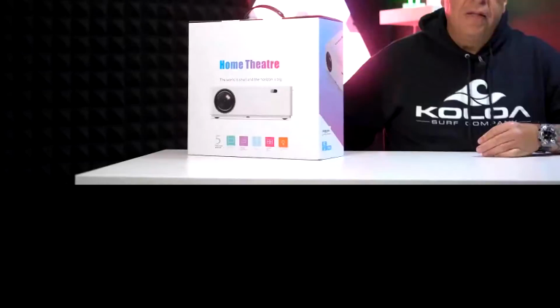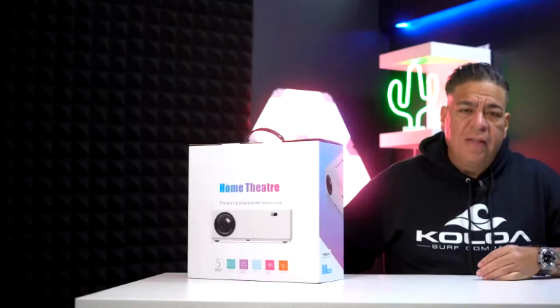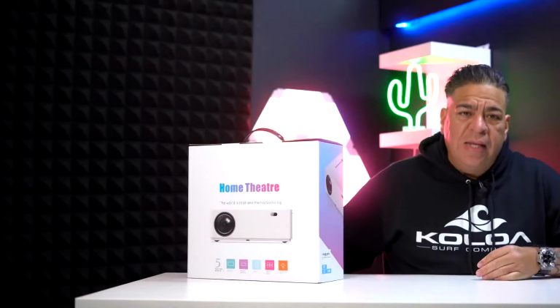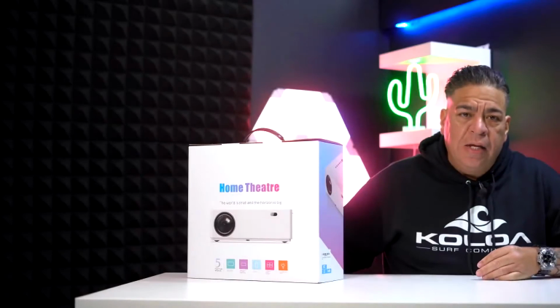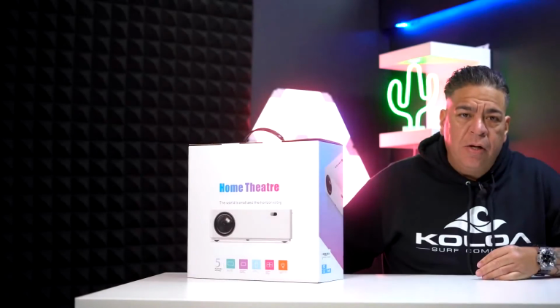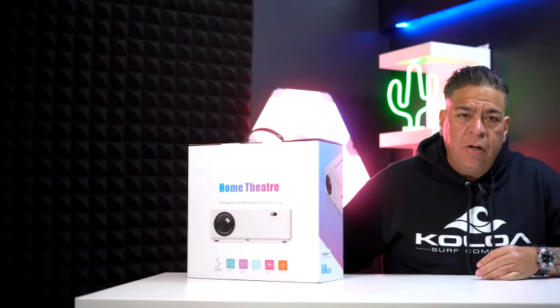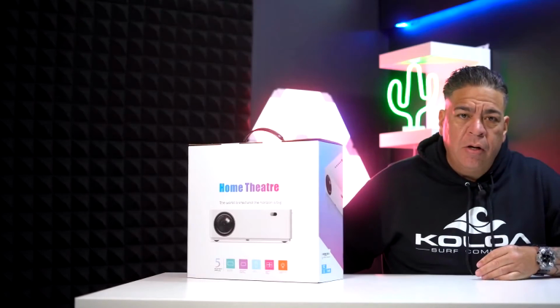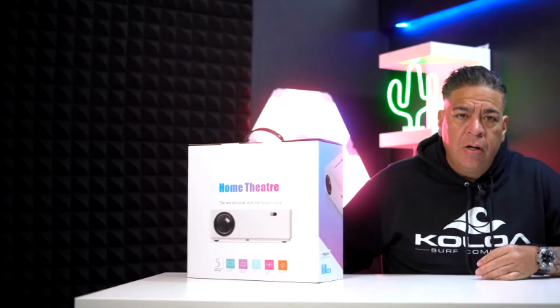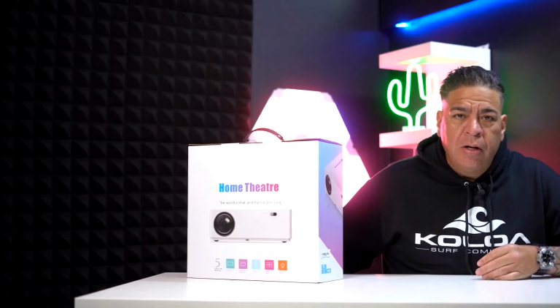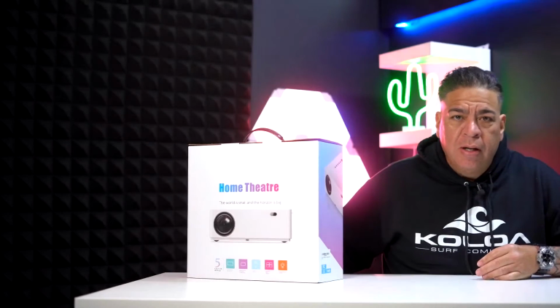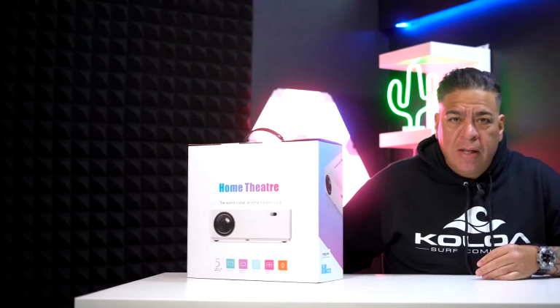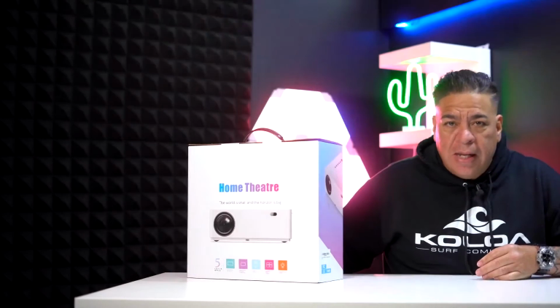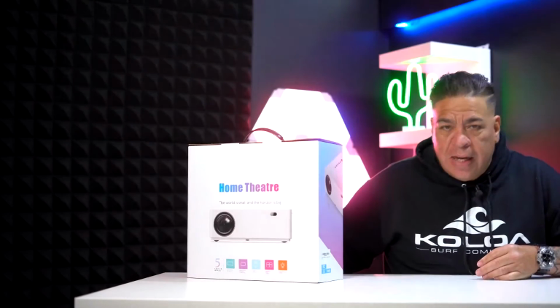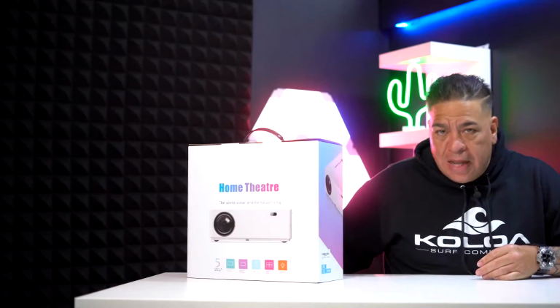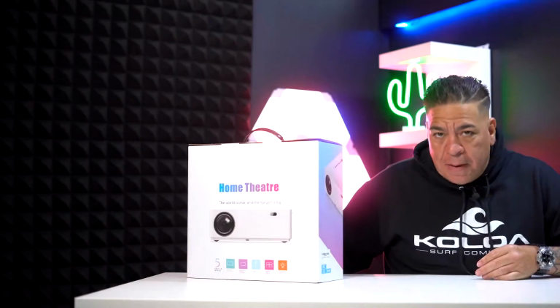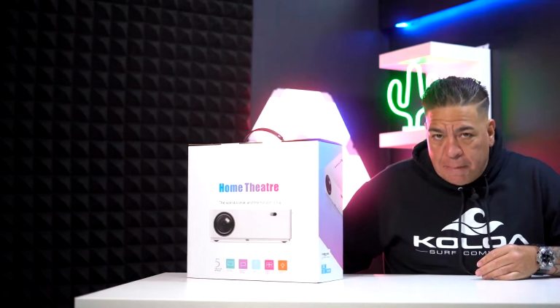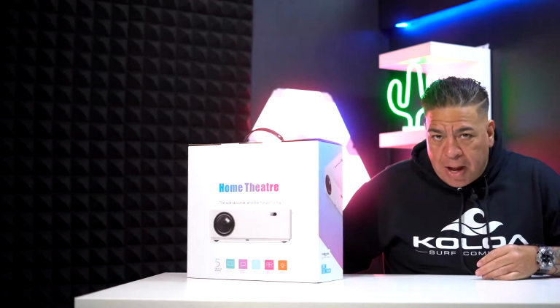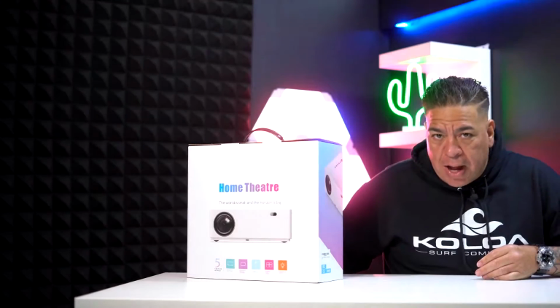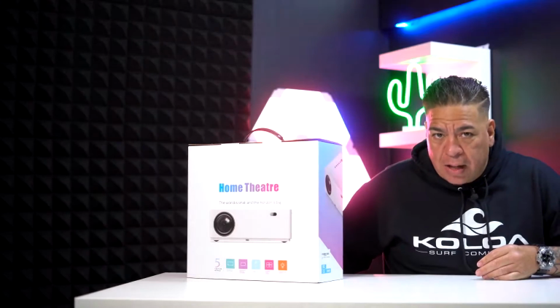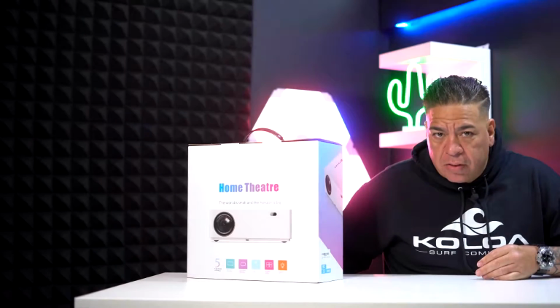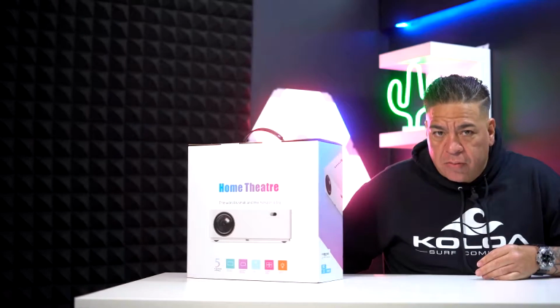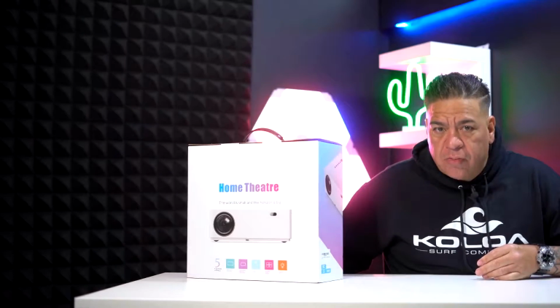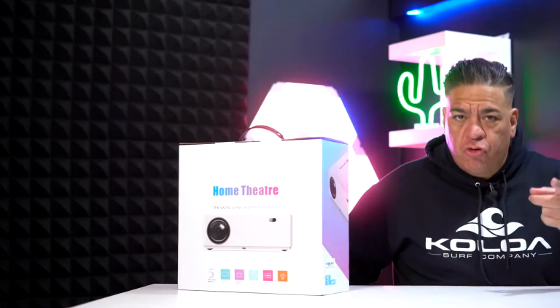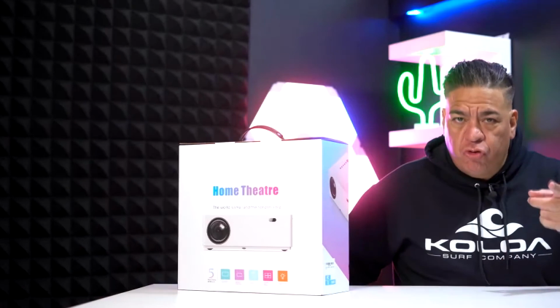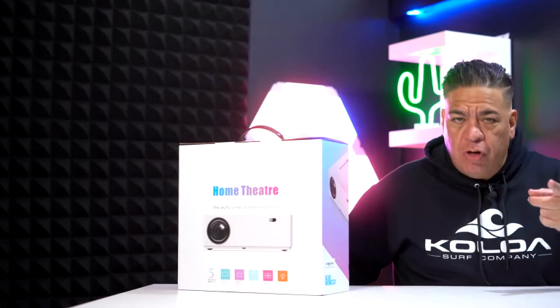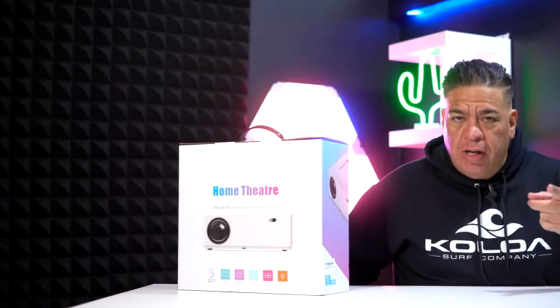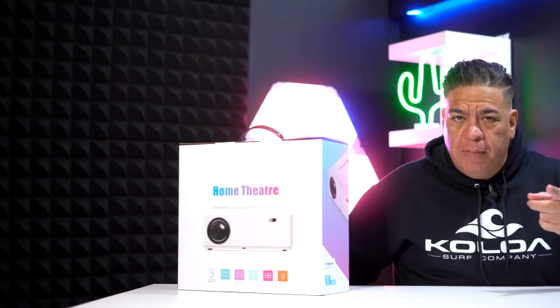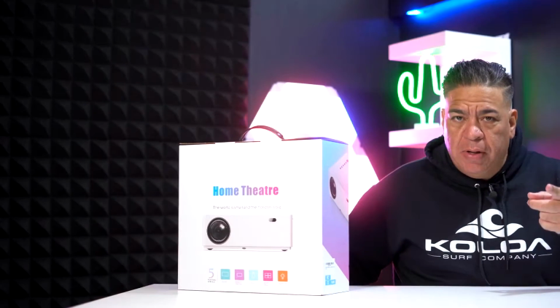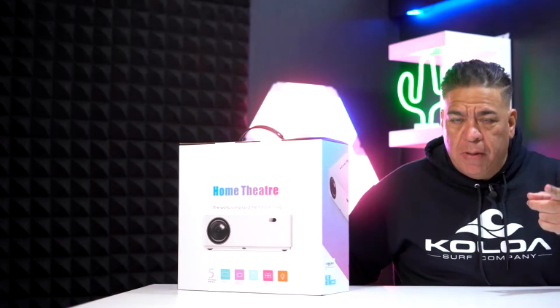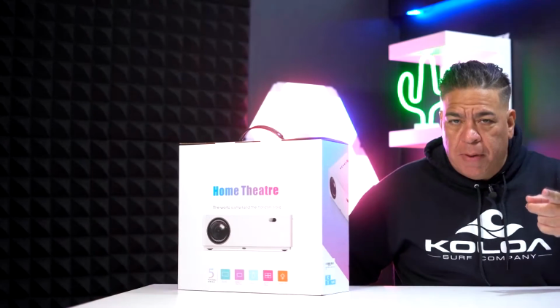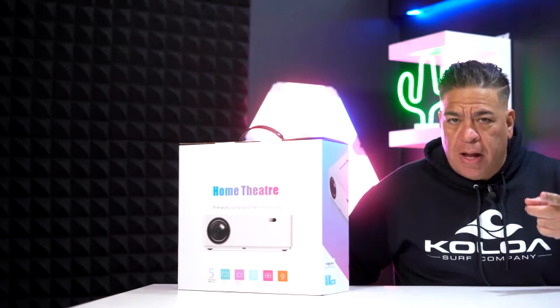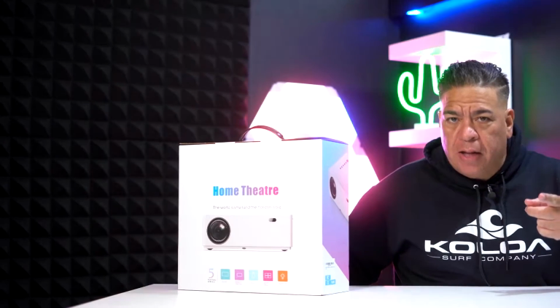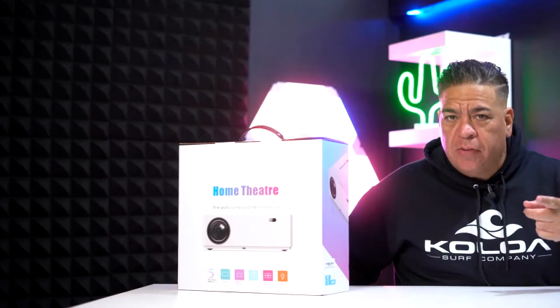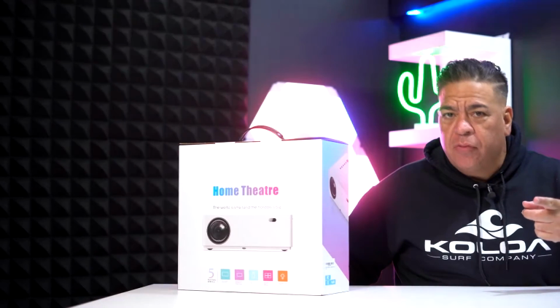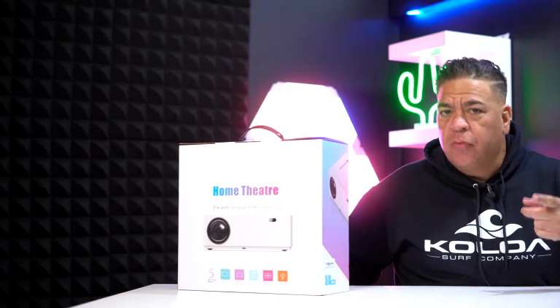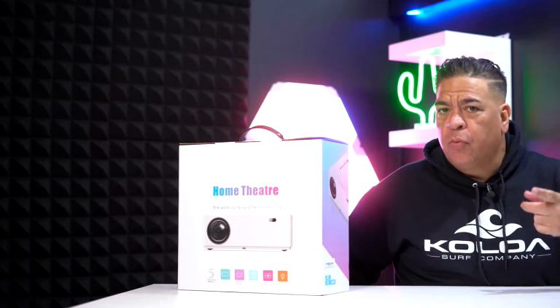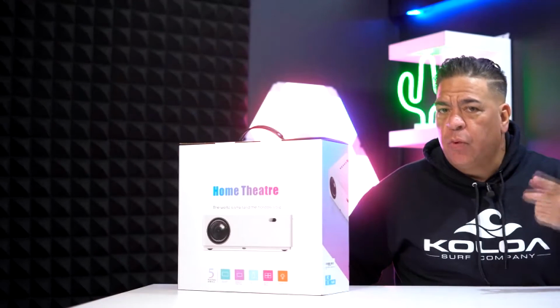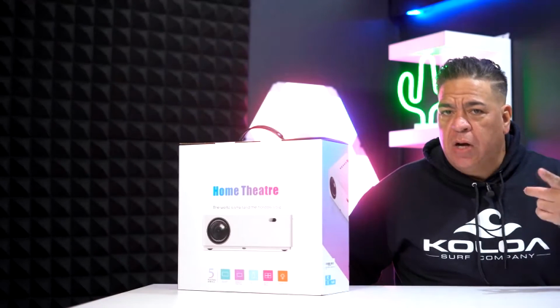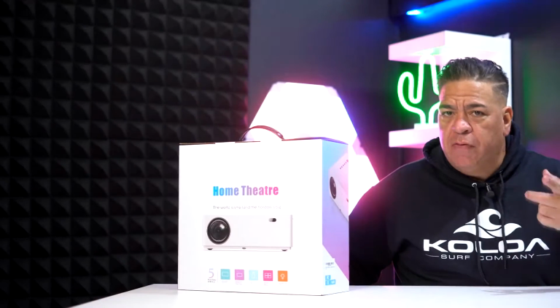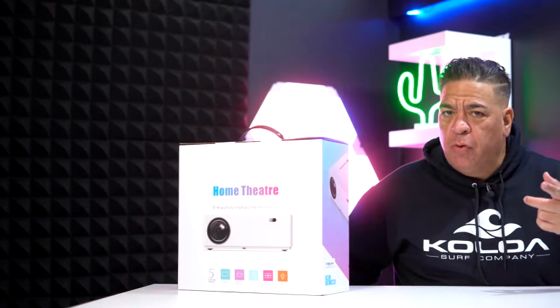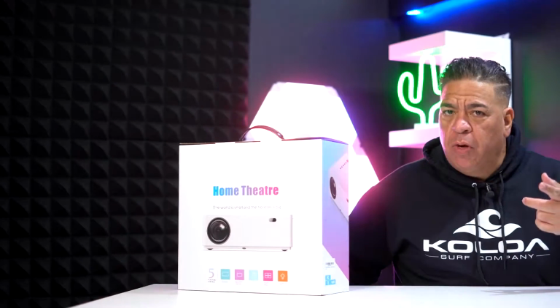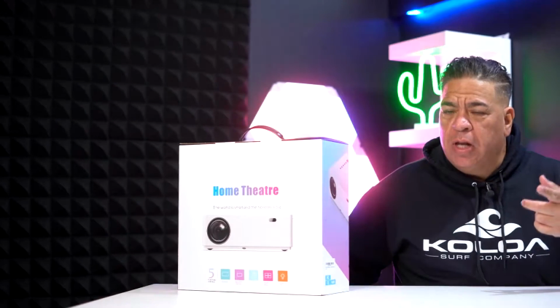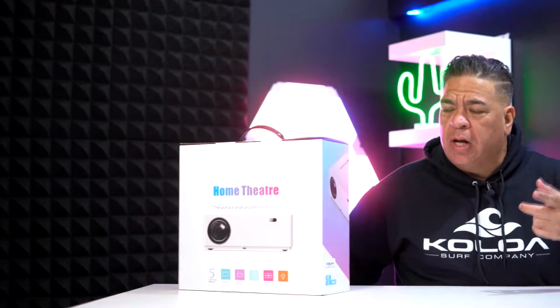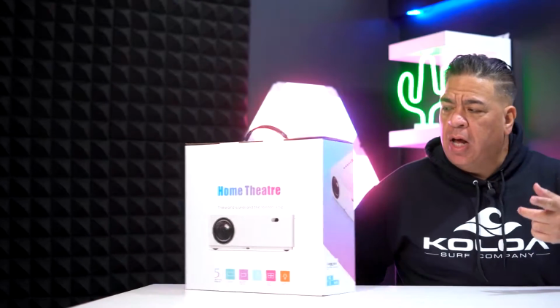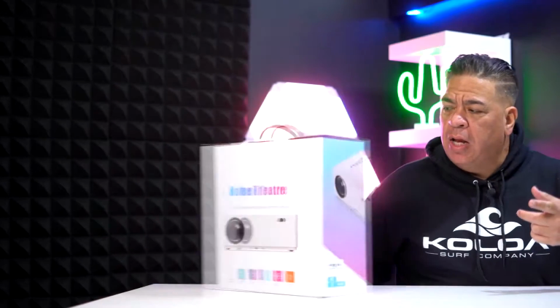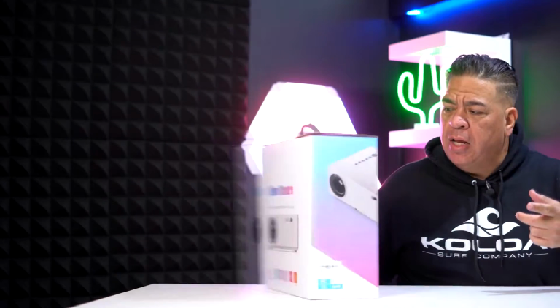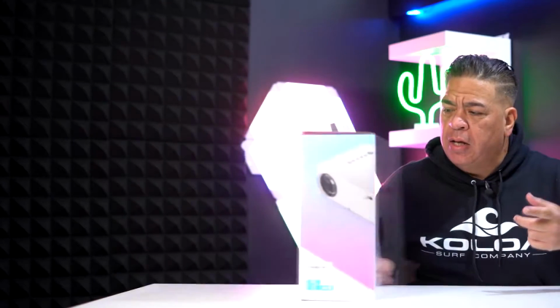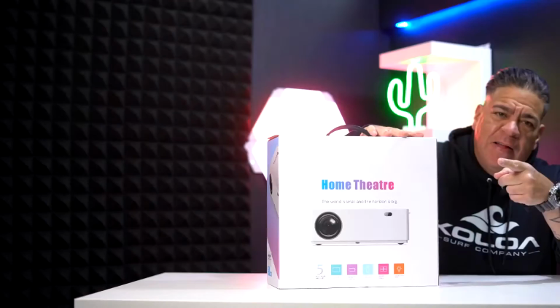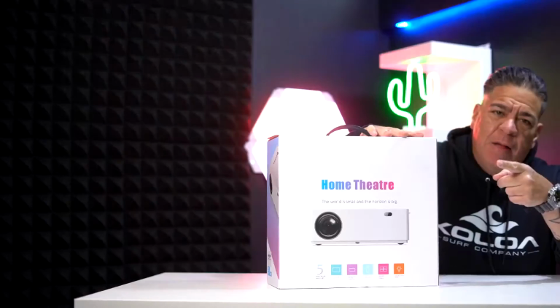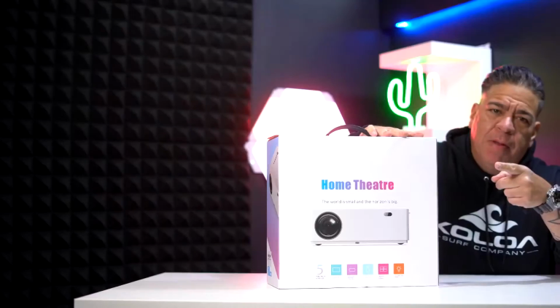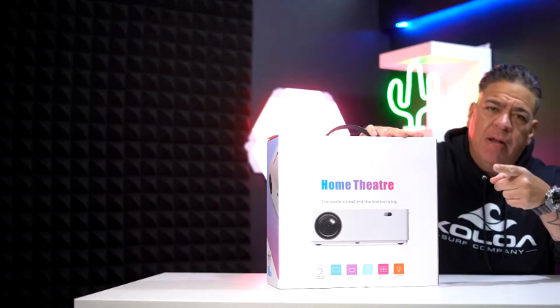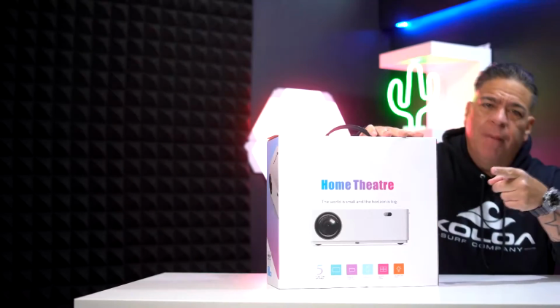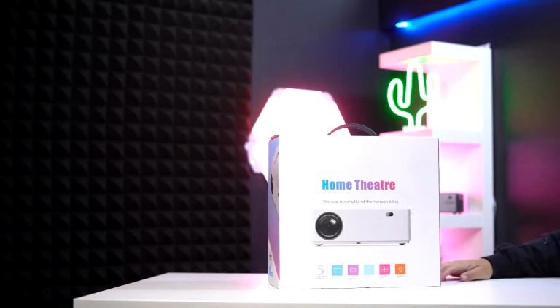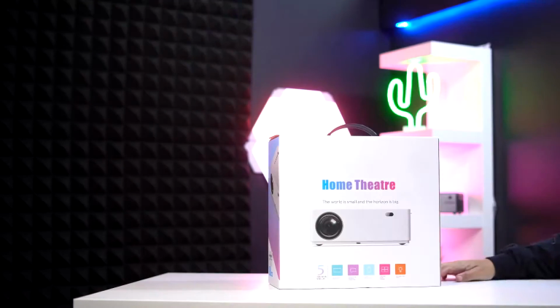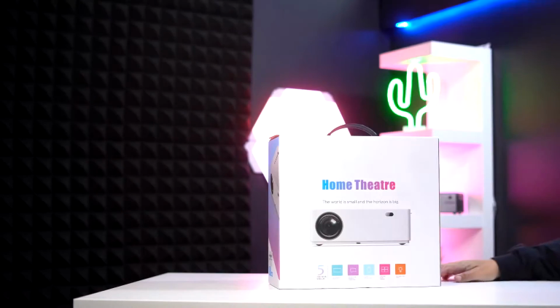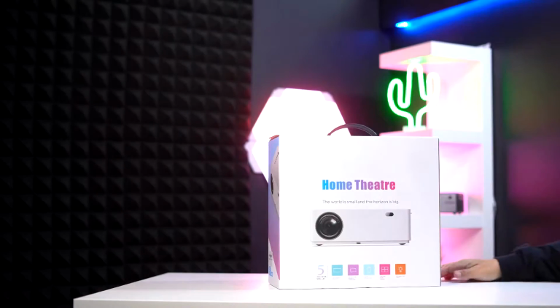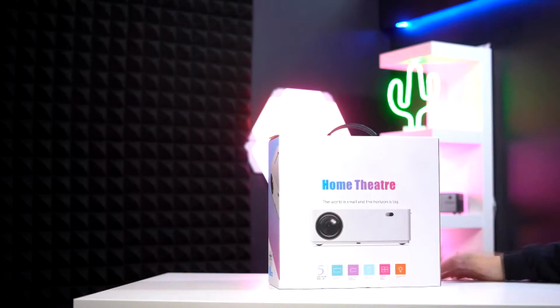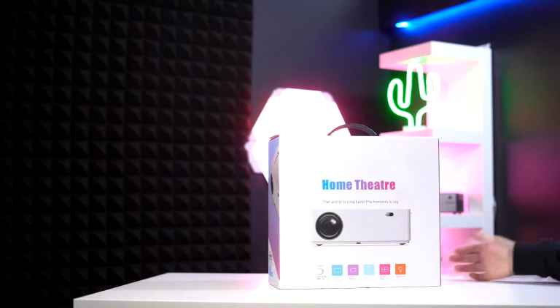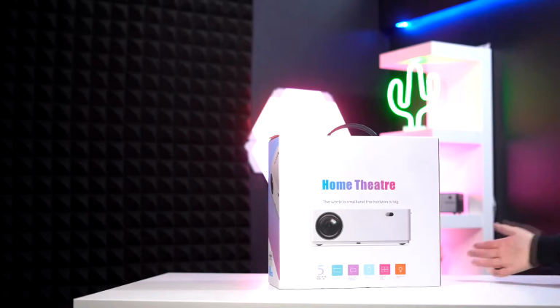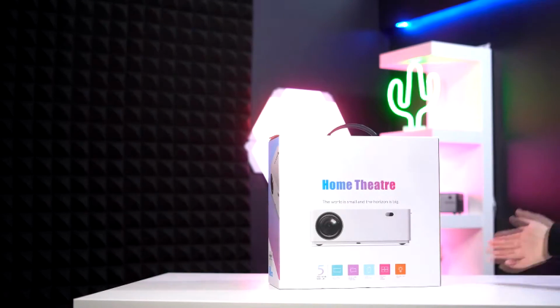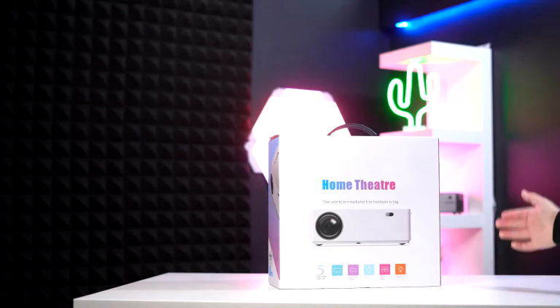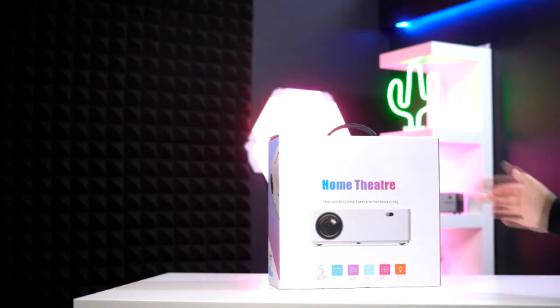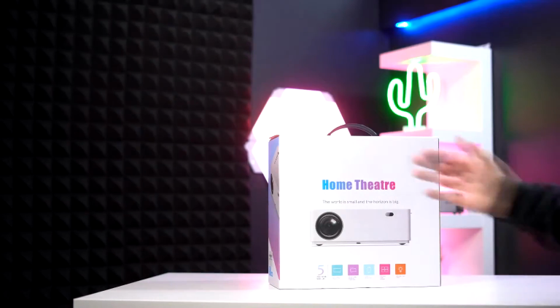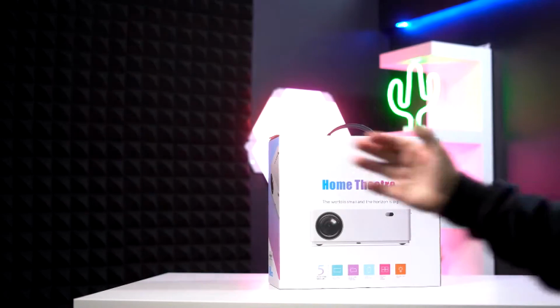Theater in a box, stream in a box, whatever you want to call it, coming up next. Let's go.